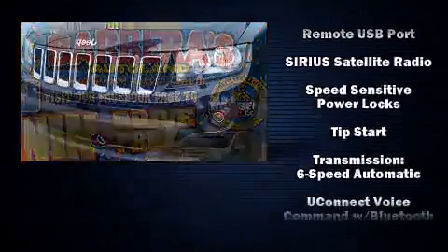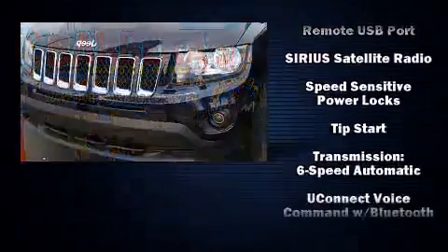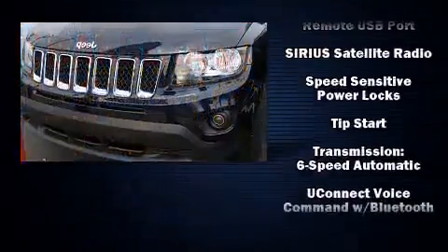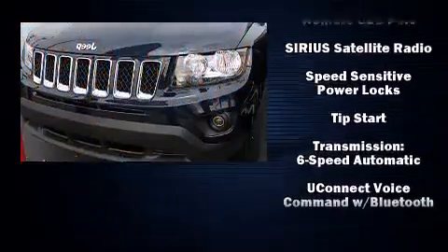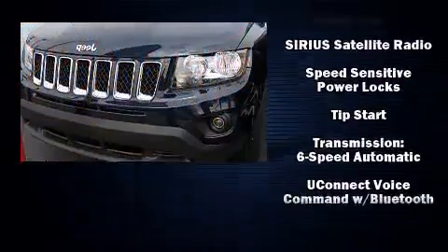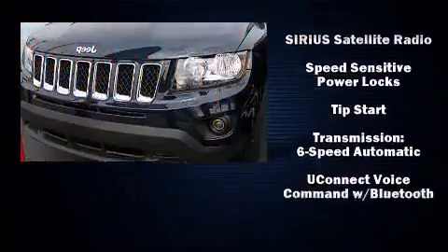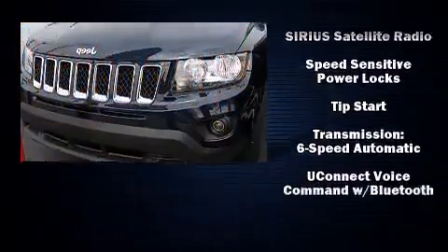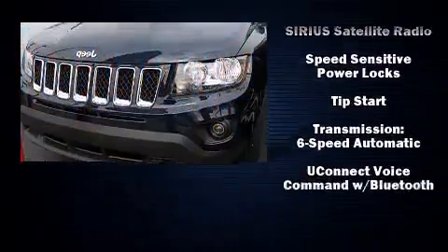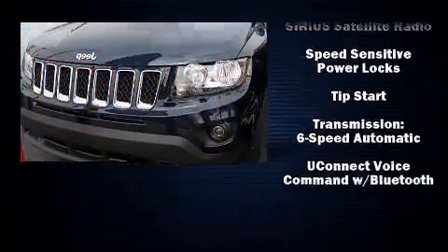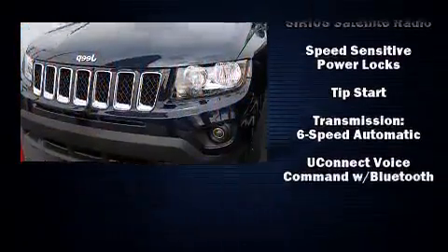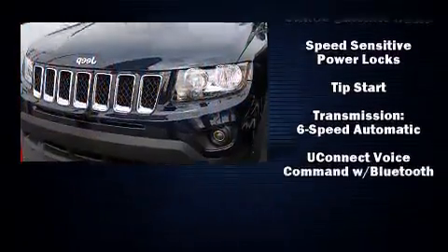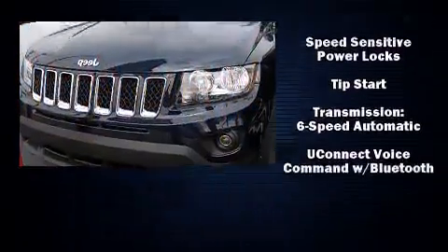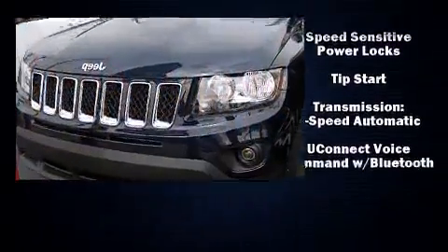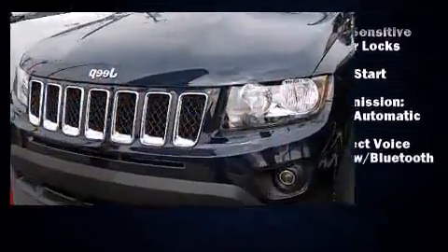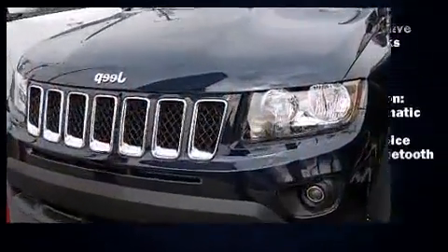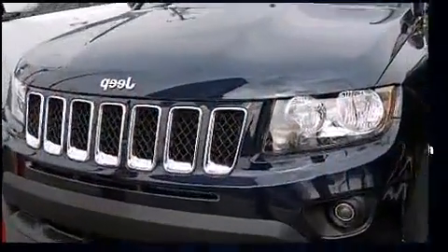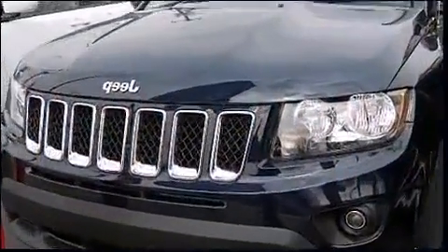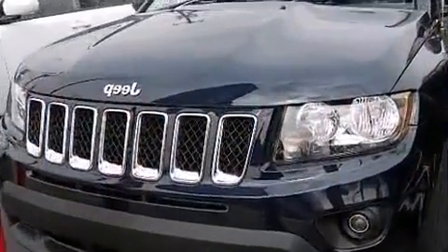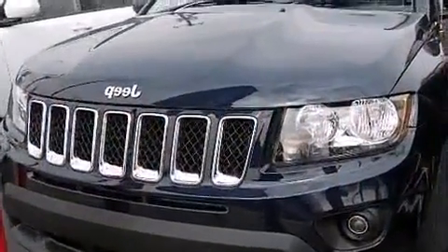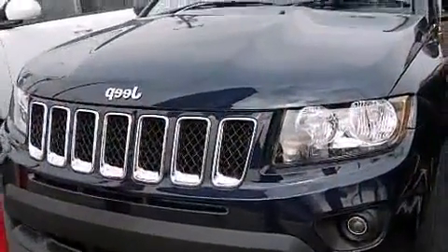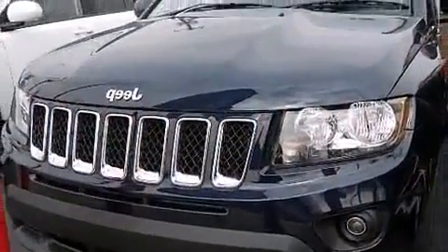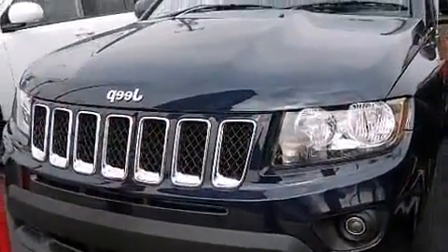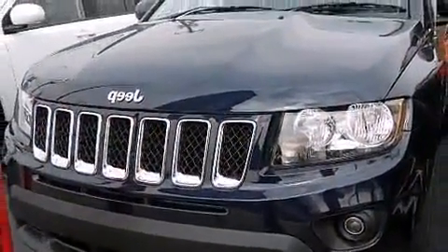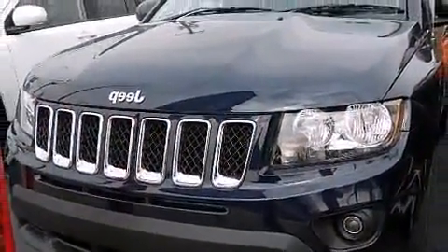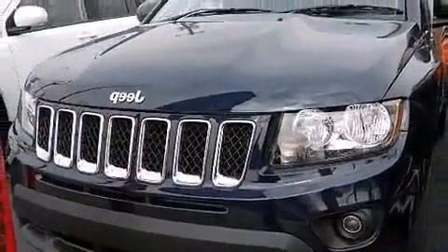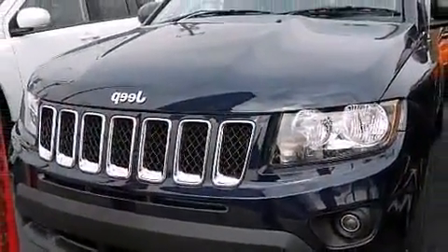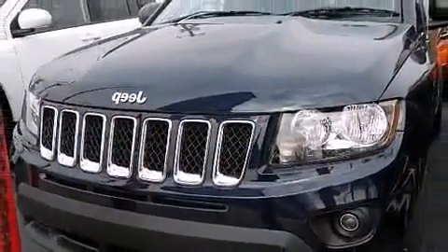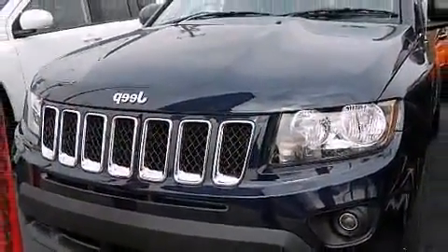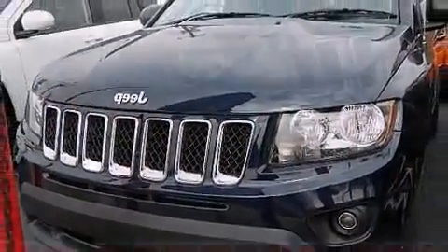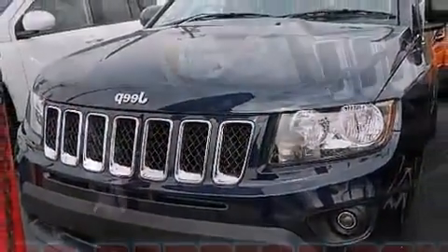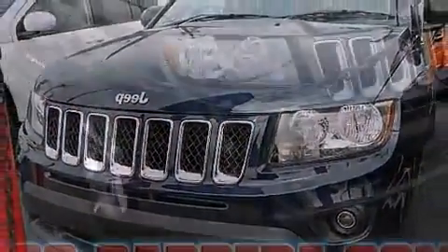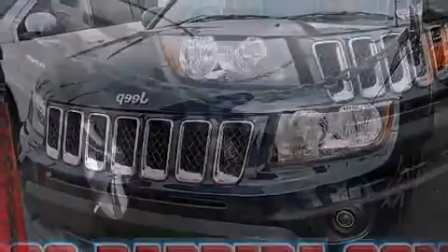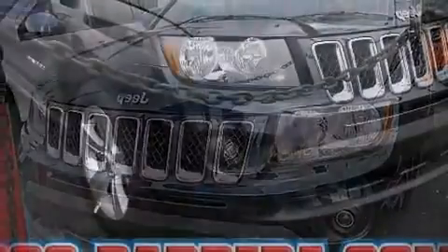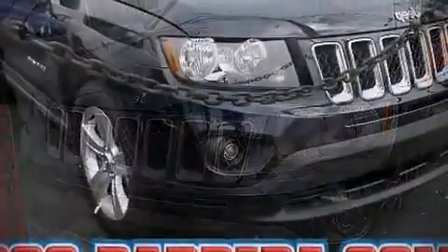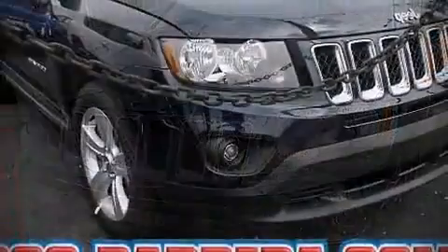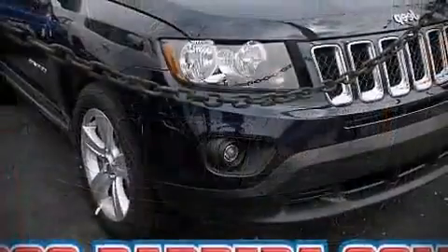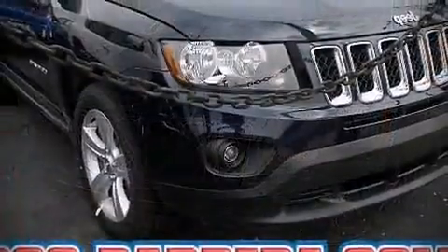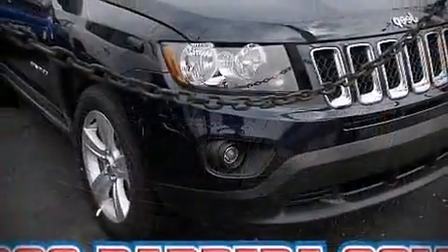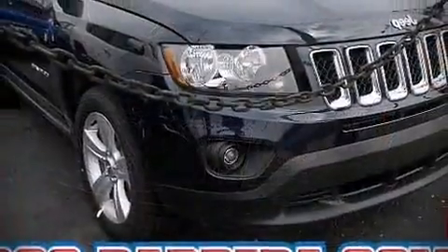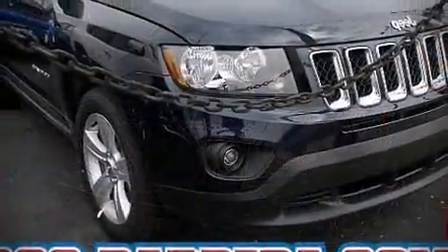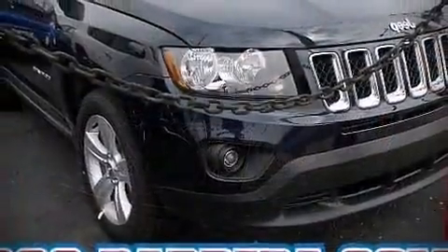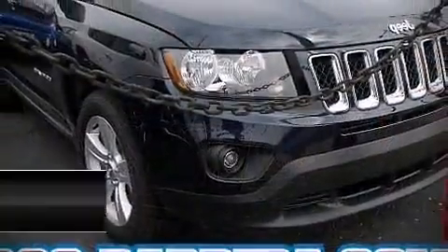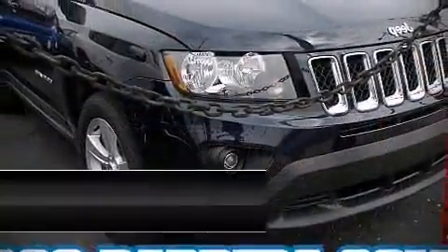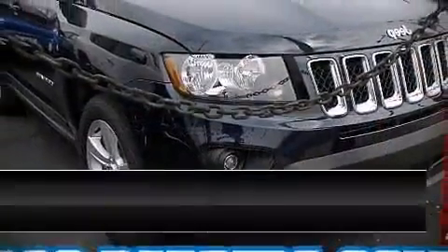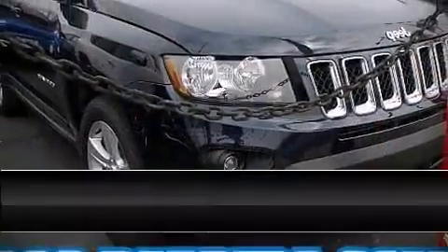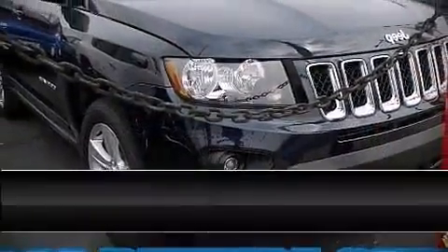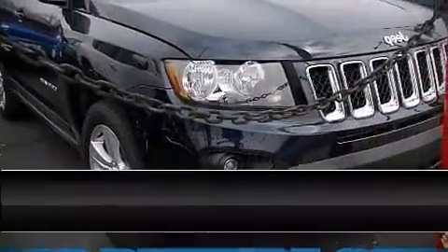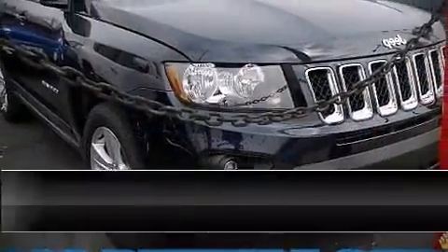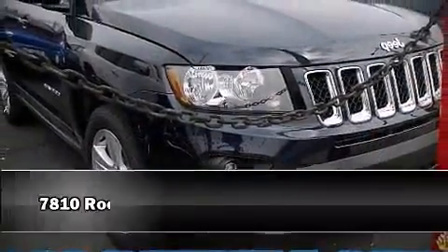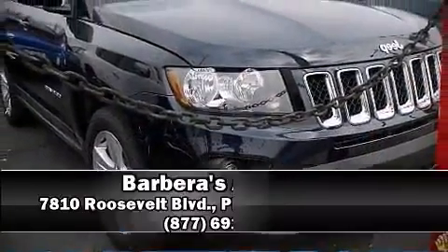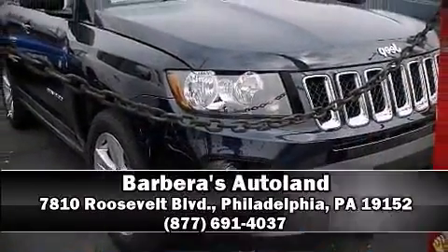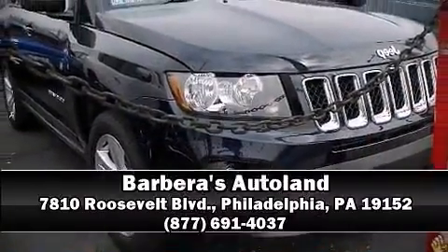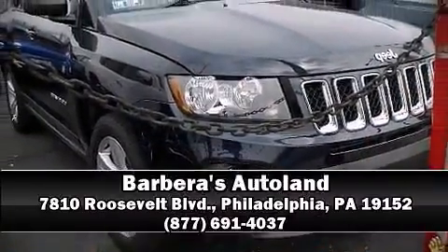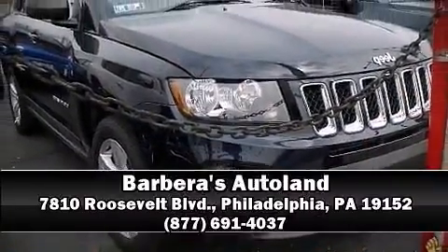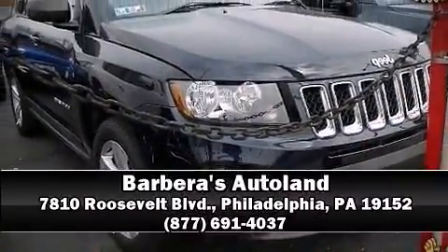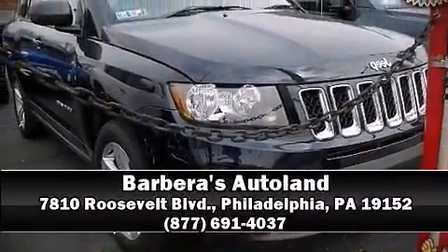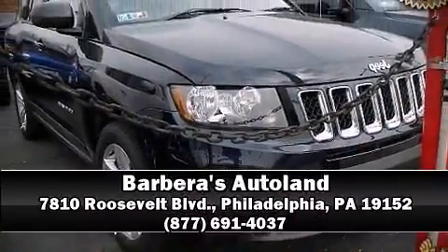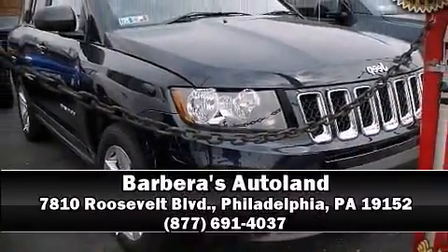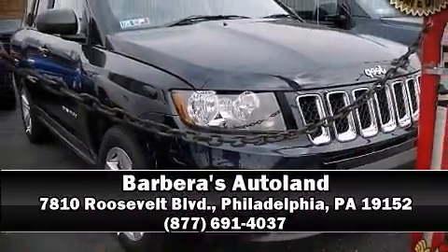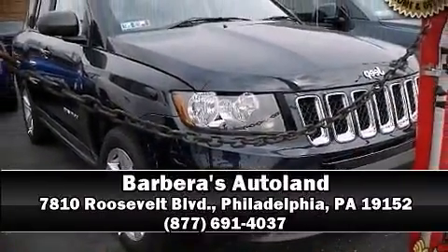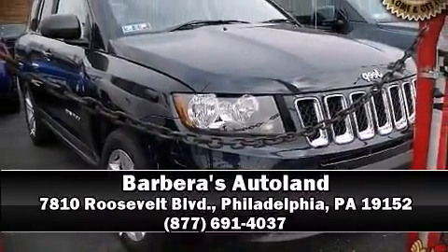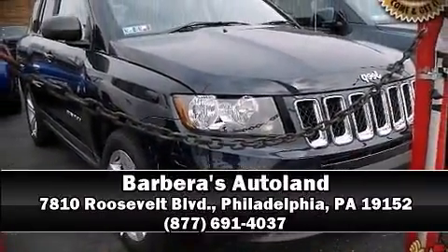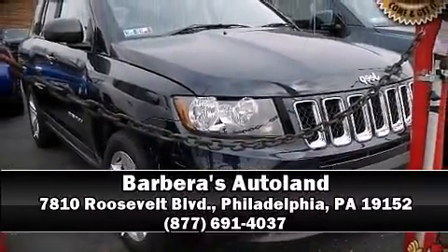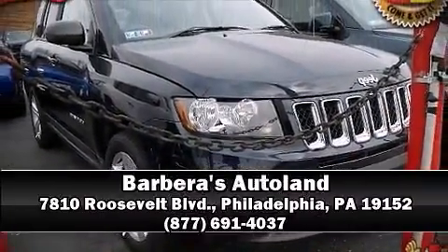You'll maintain precise command of the roadway. Stop by our dealership or give us a call for more information.